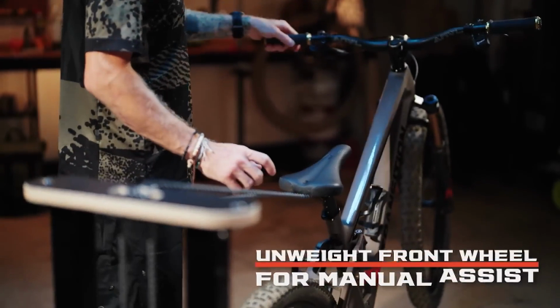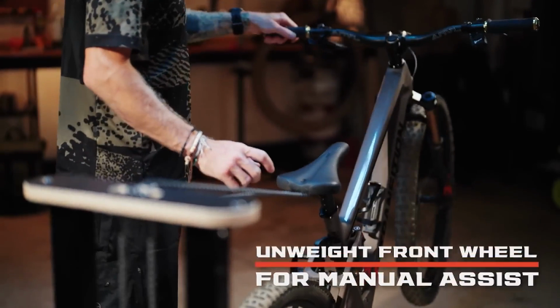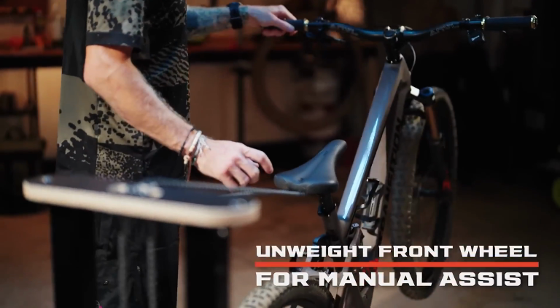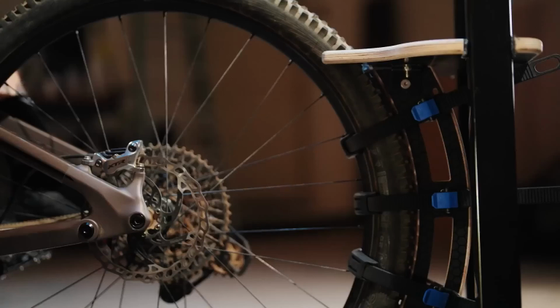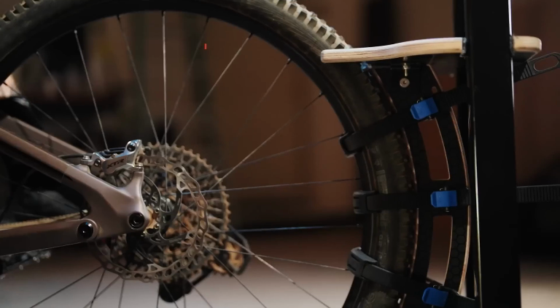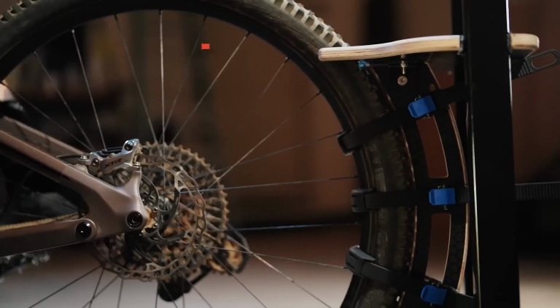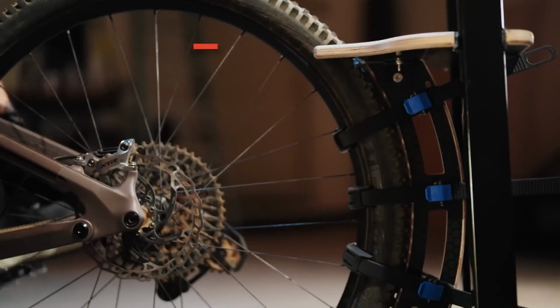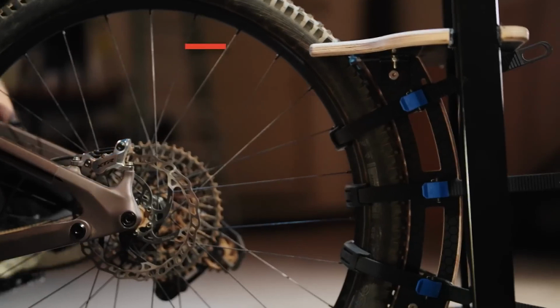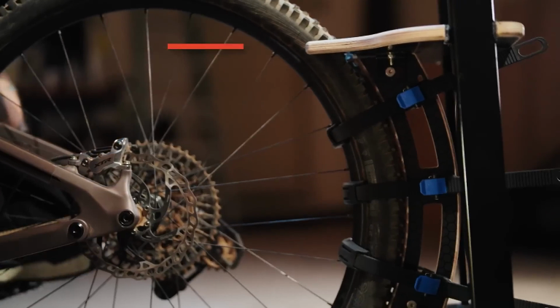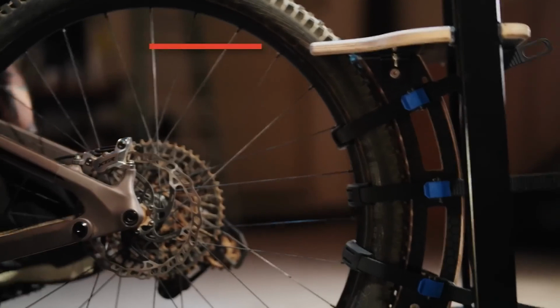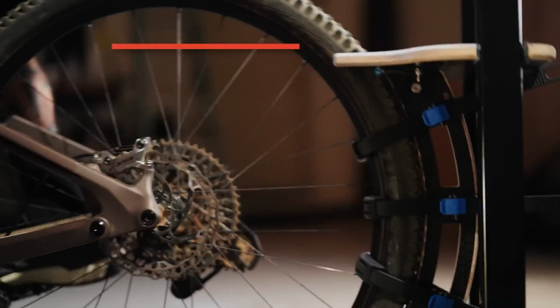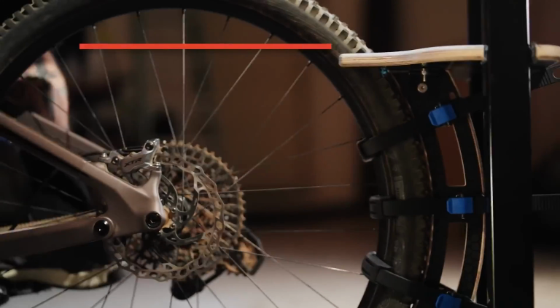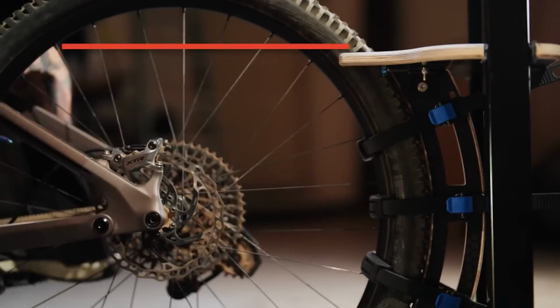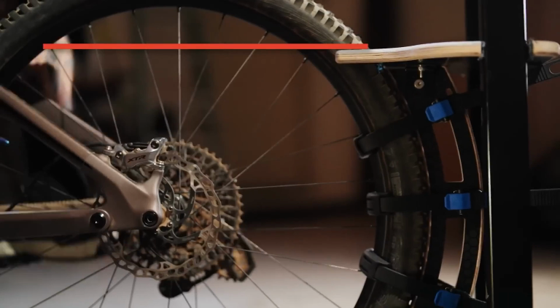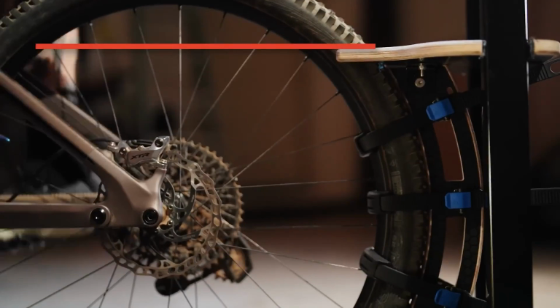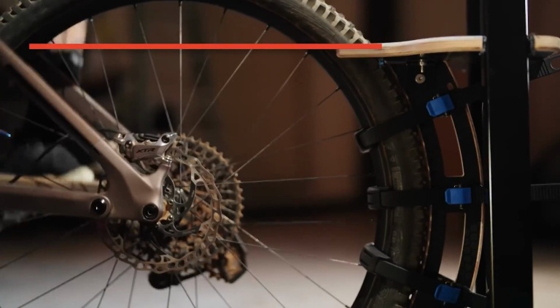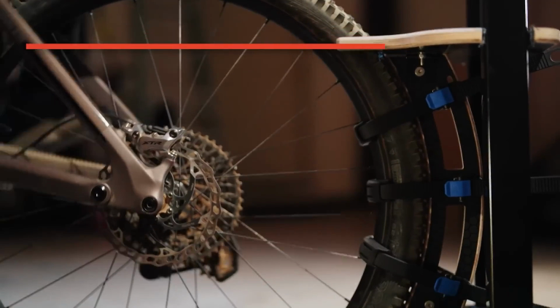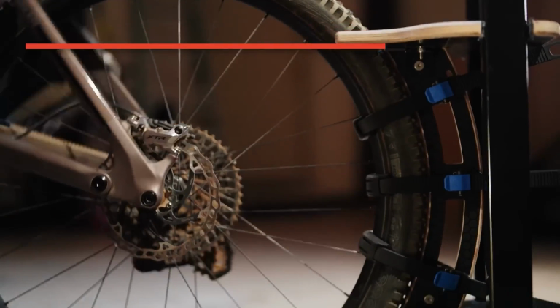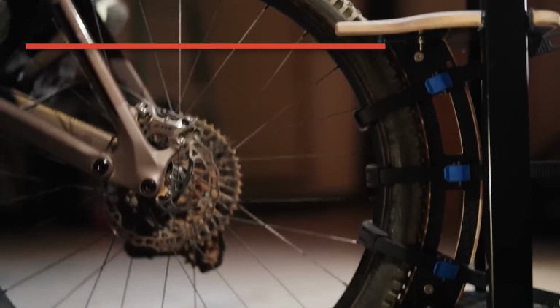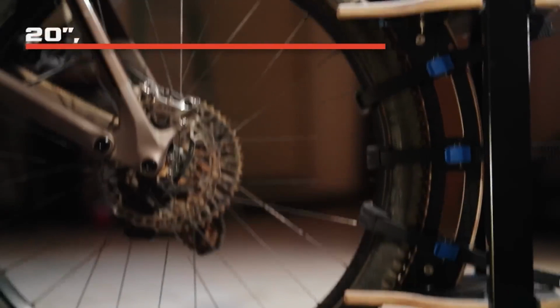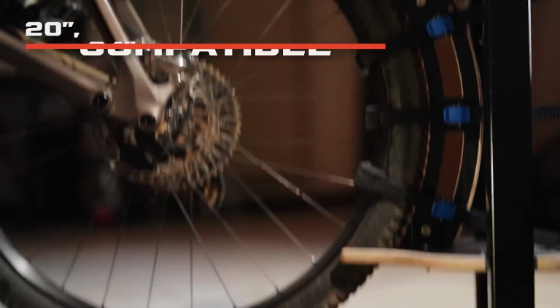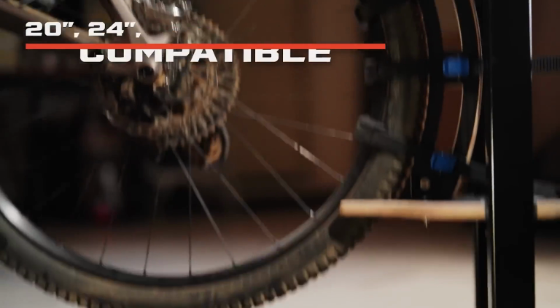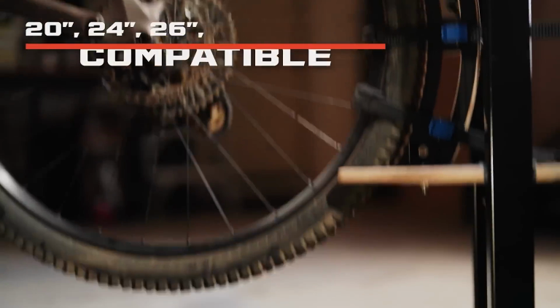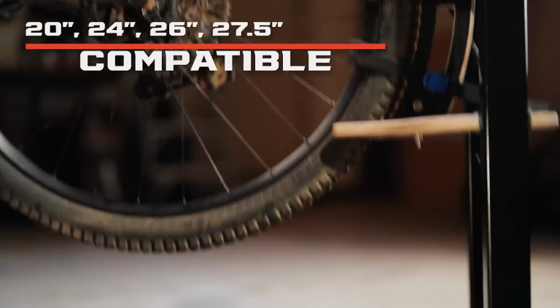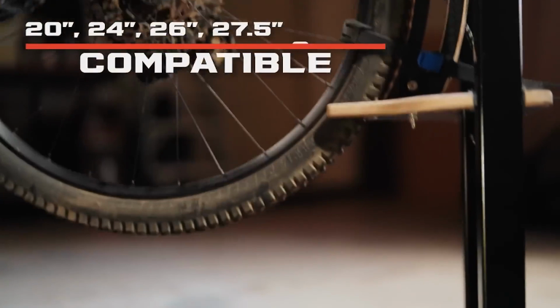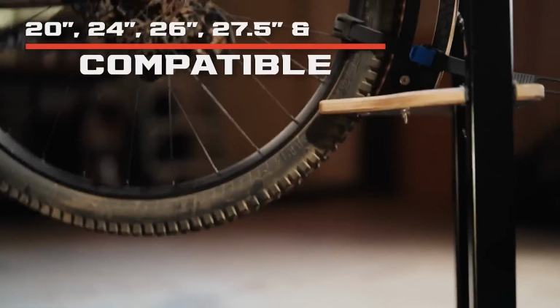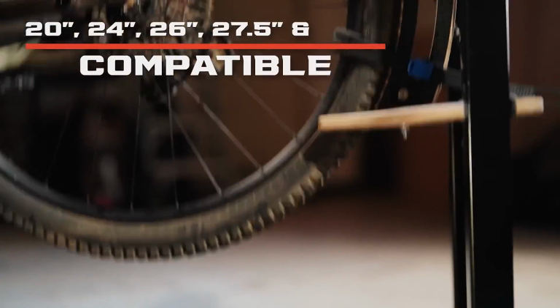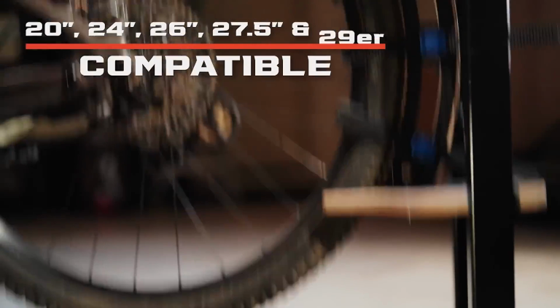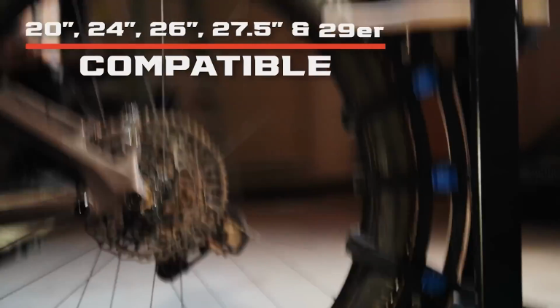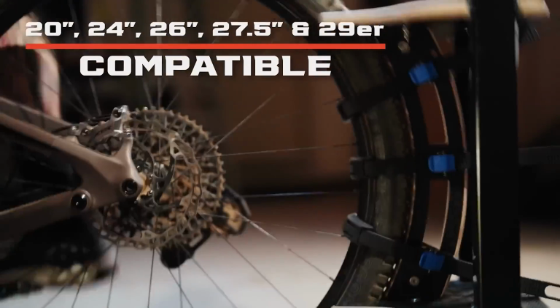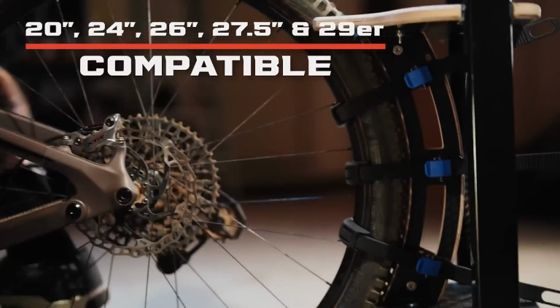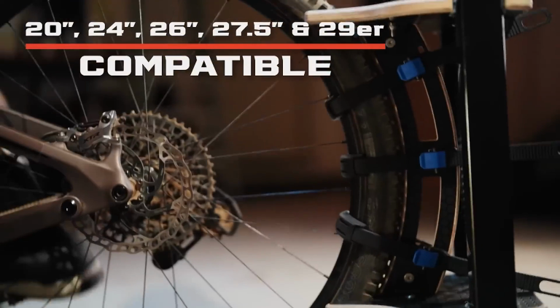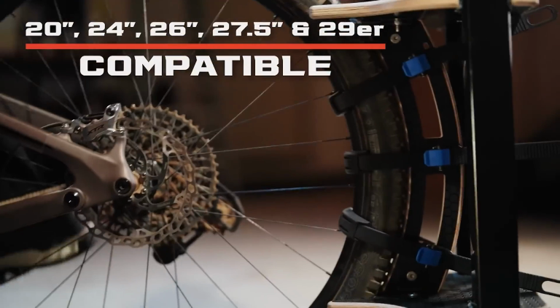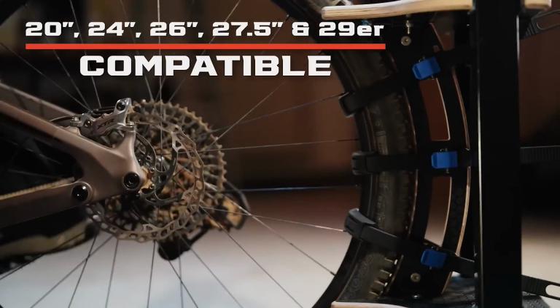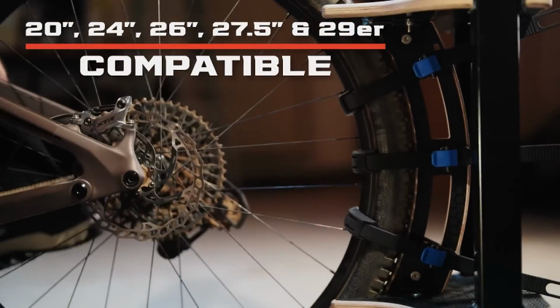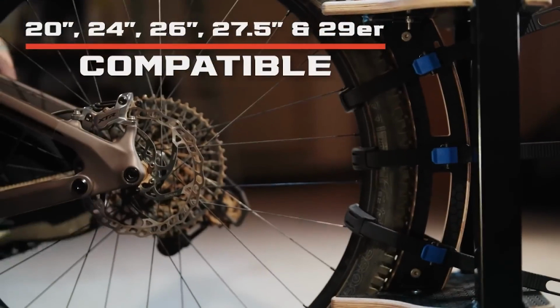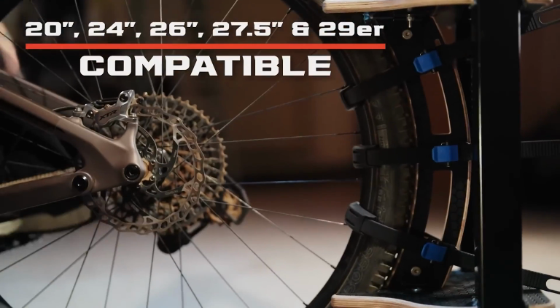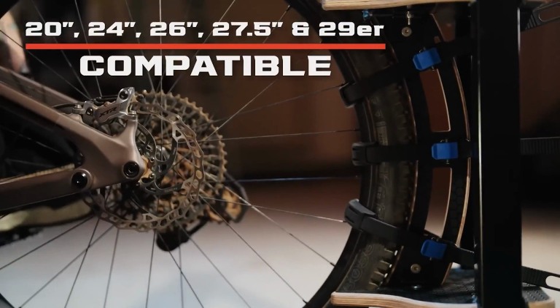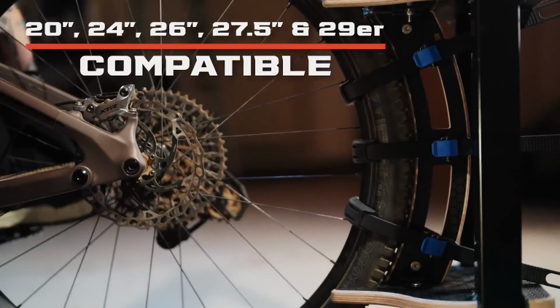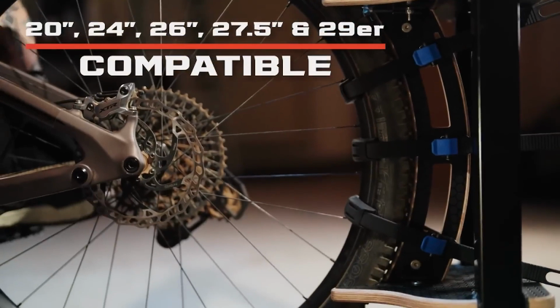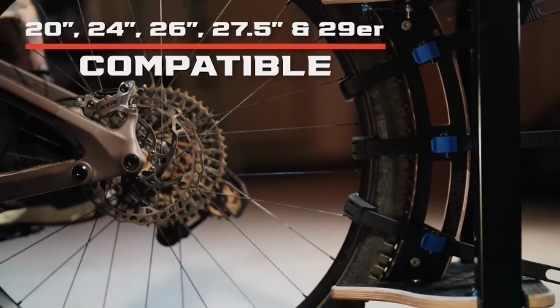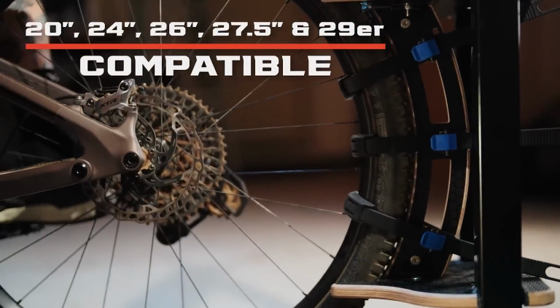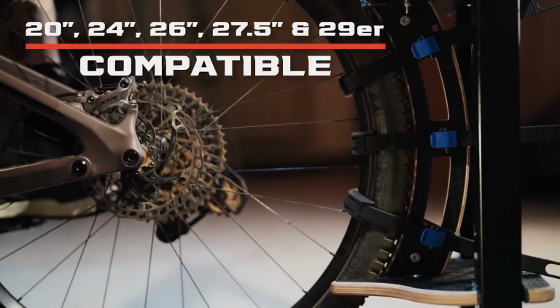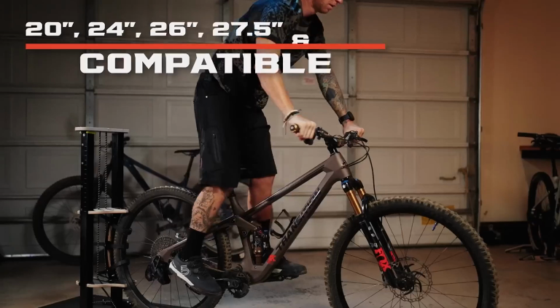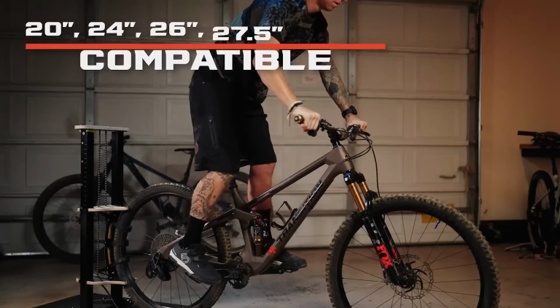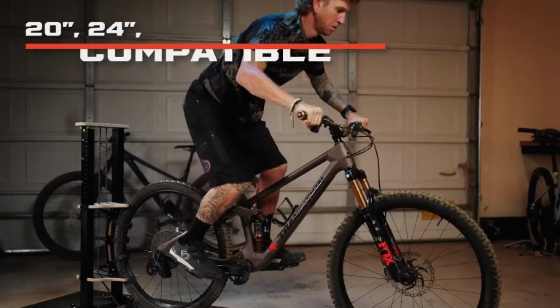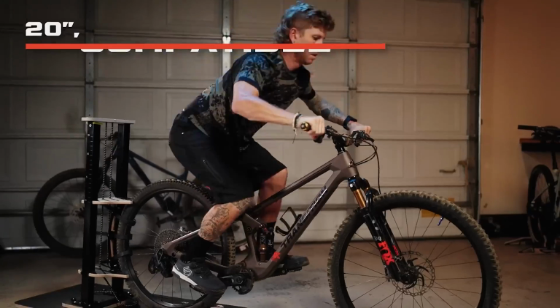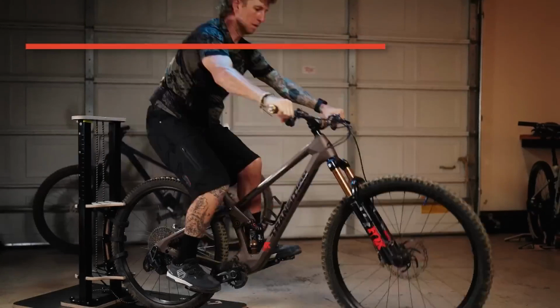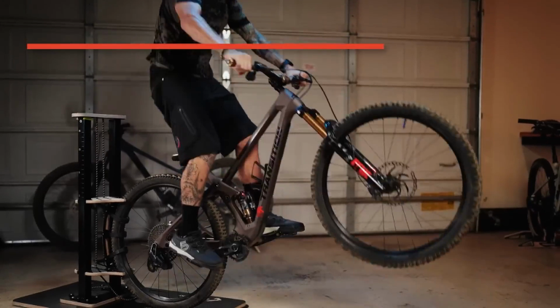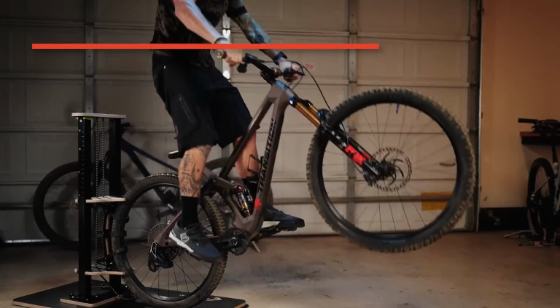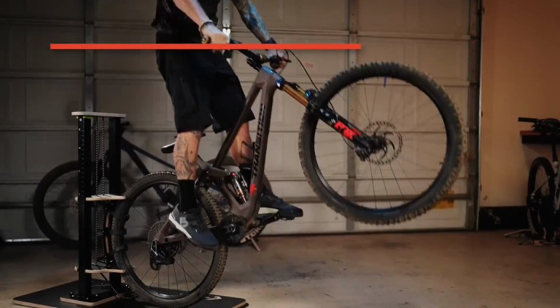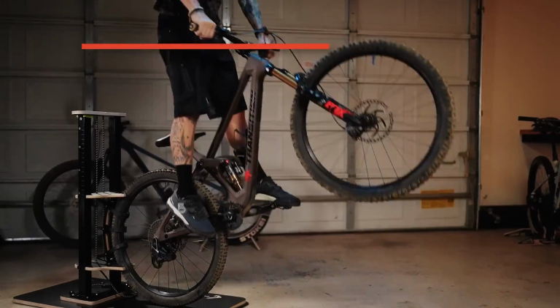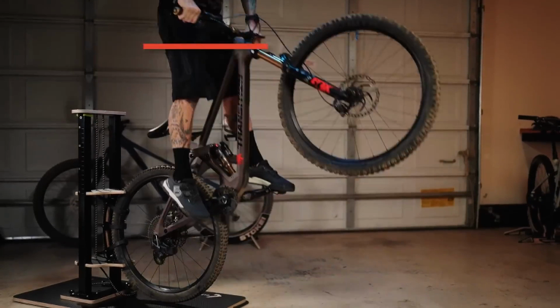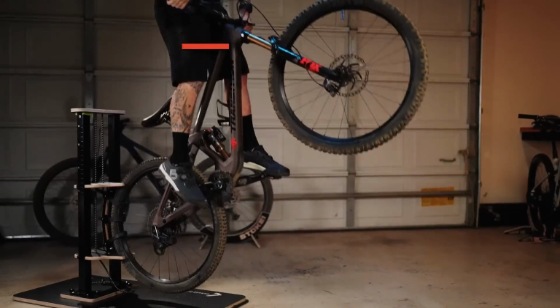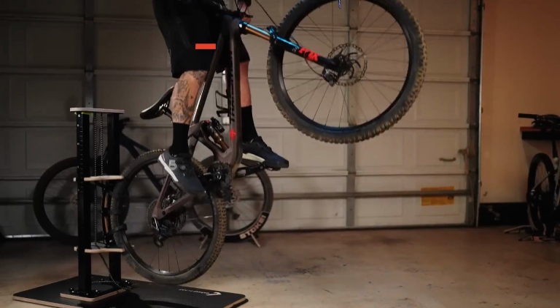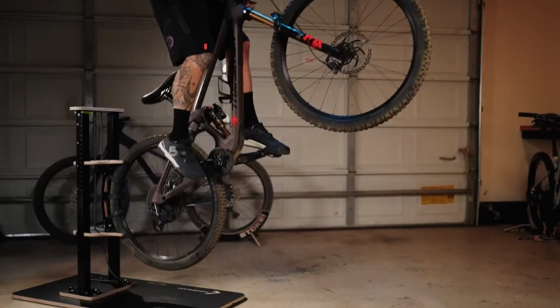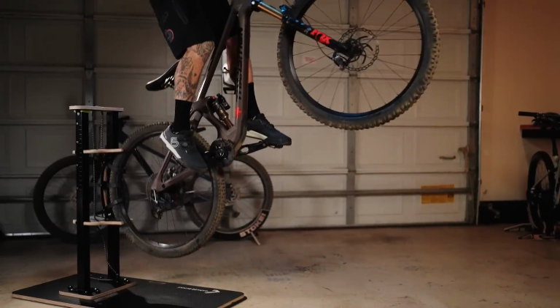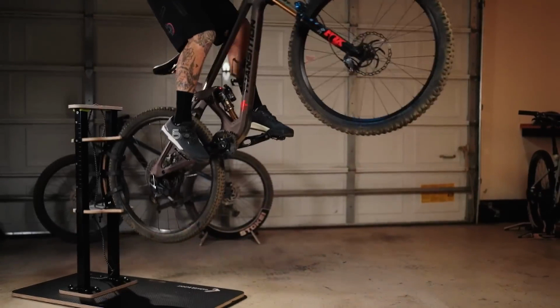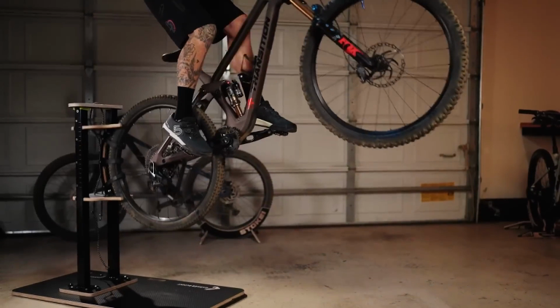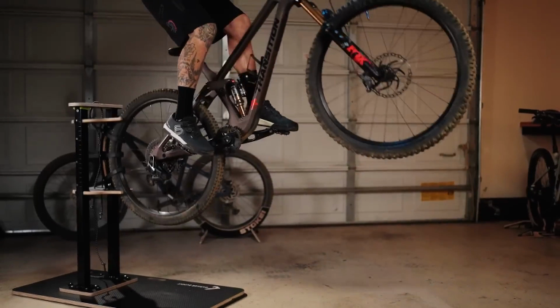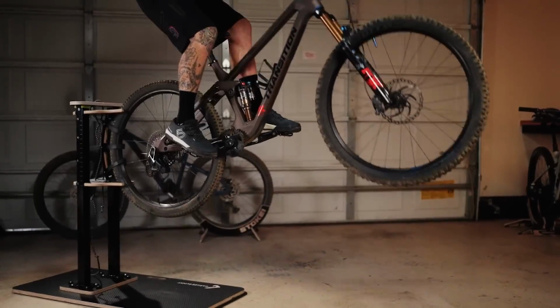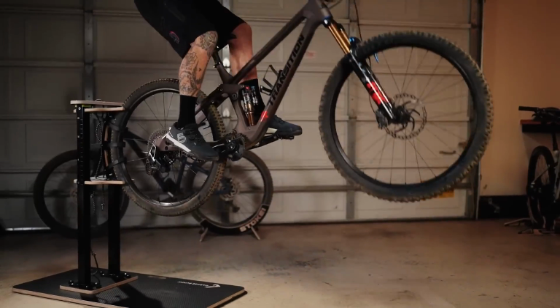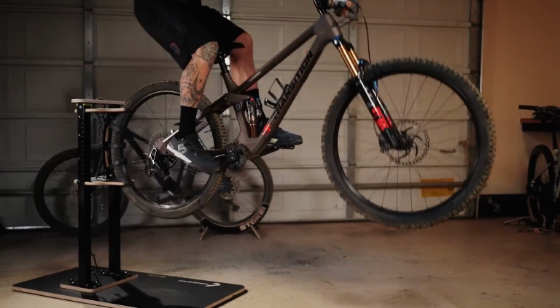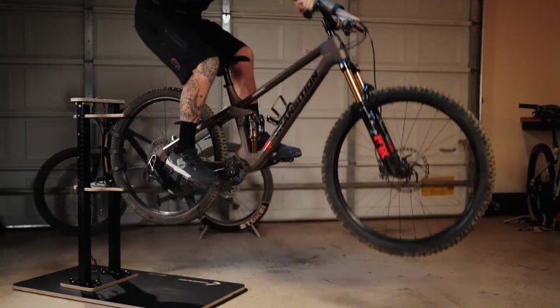It works with bicycles that have wheels between 20 and 29 inches, allowing you to jump up to 56 cm.